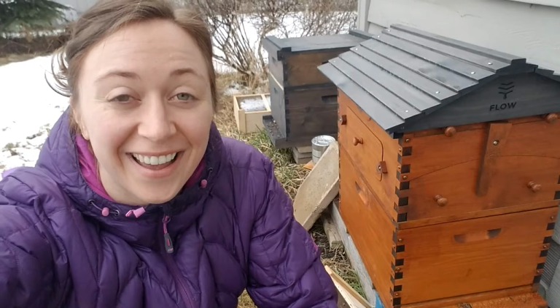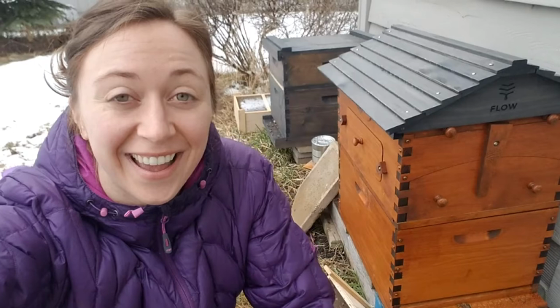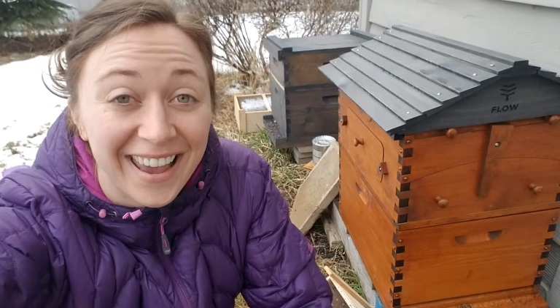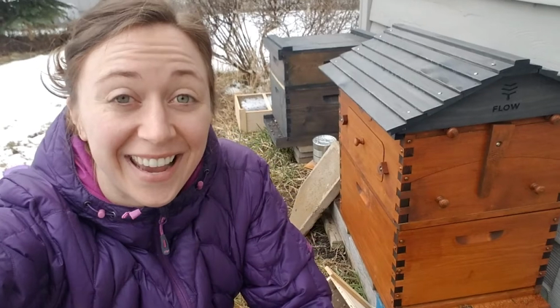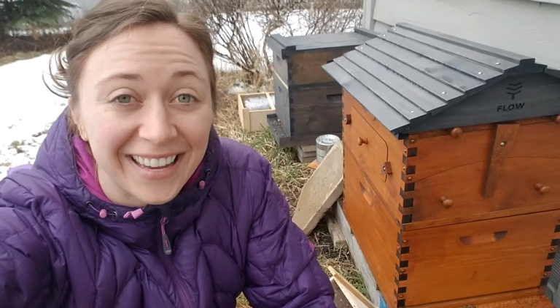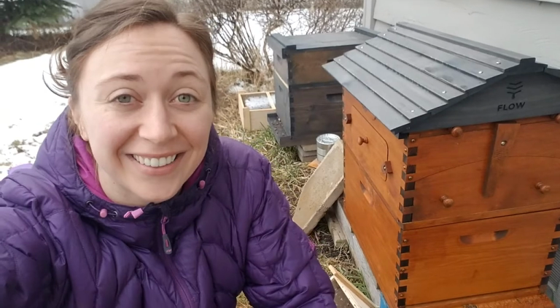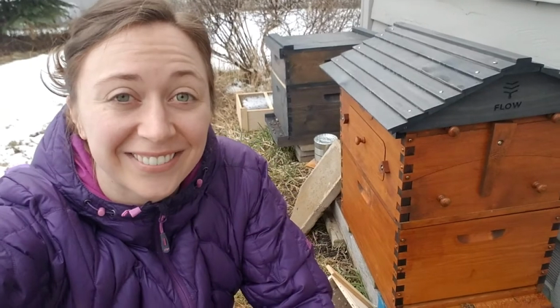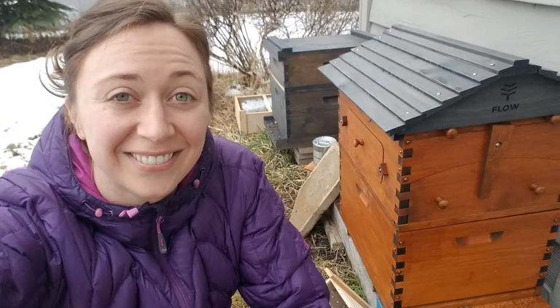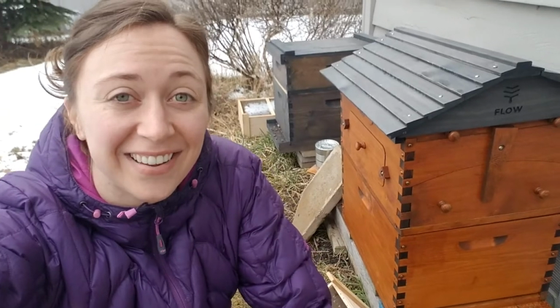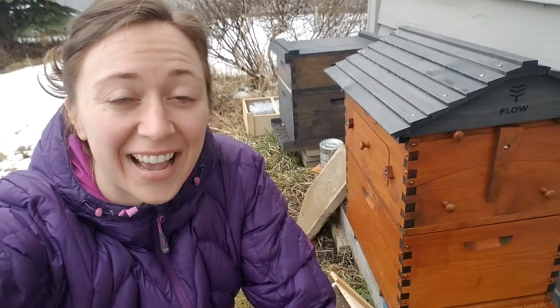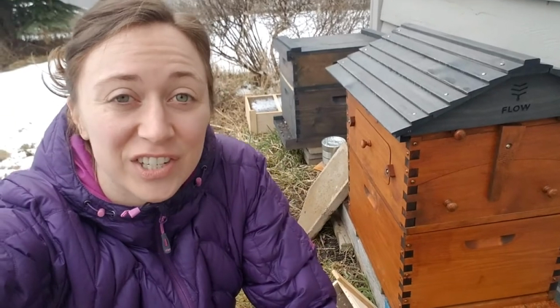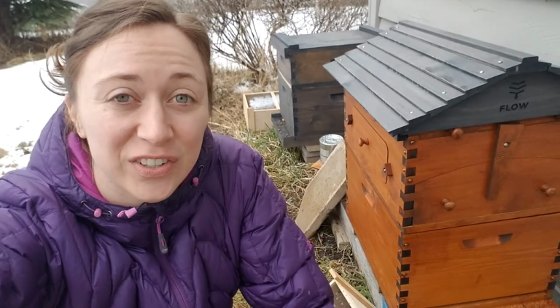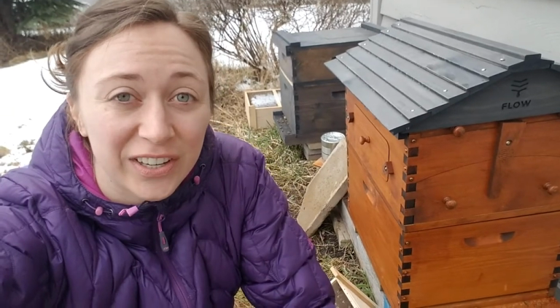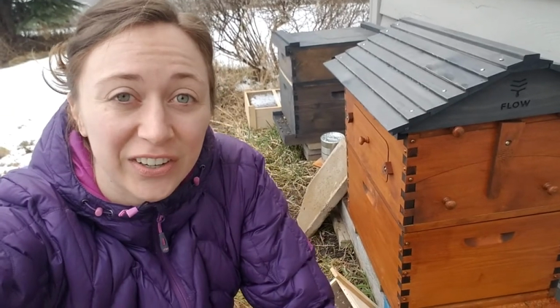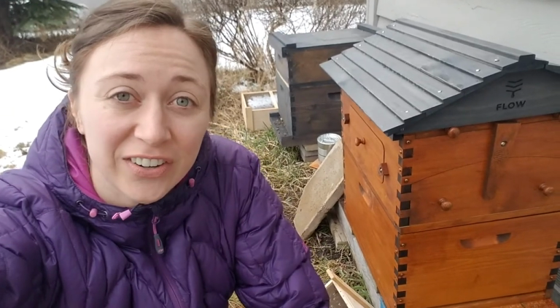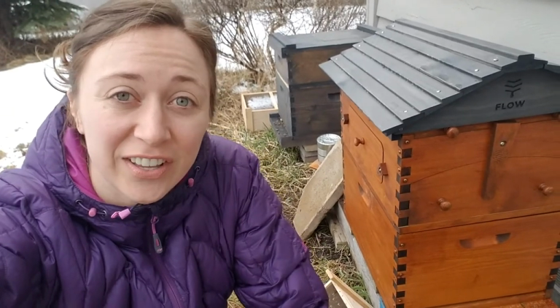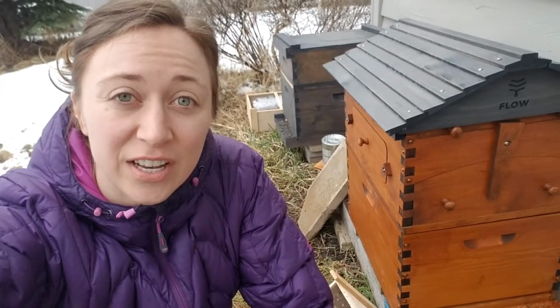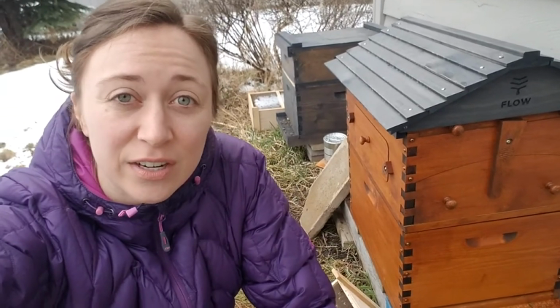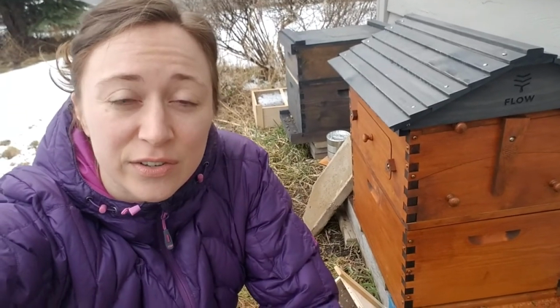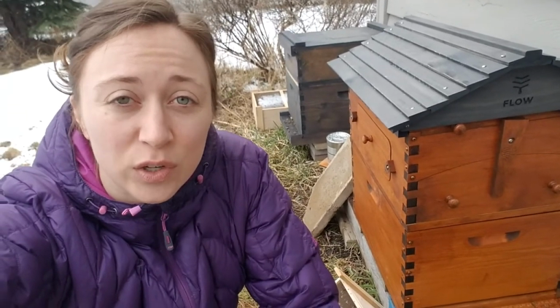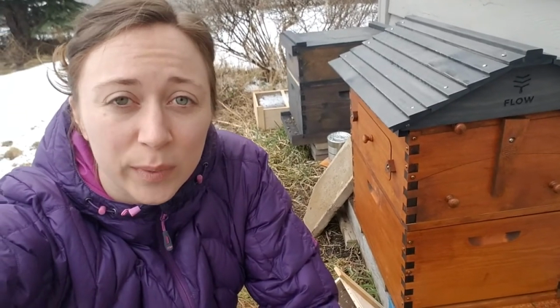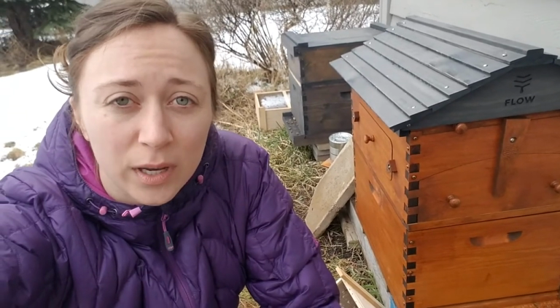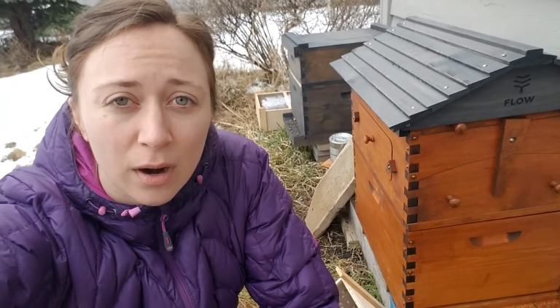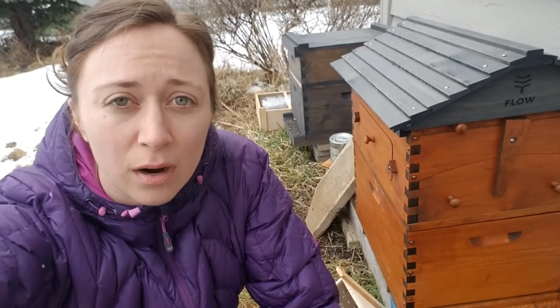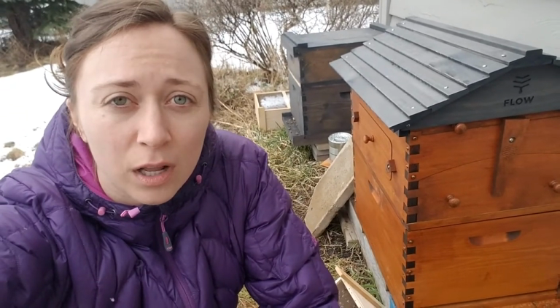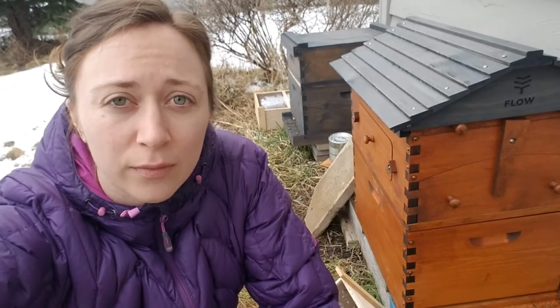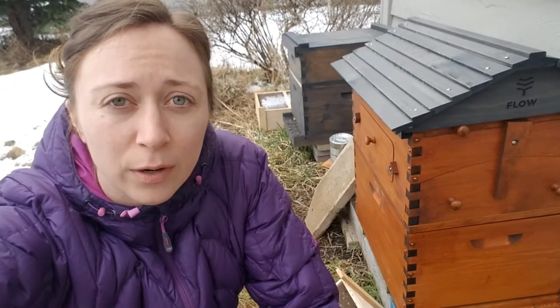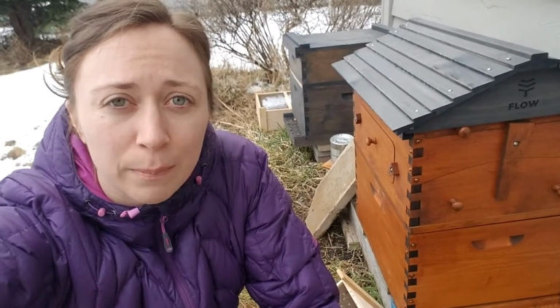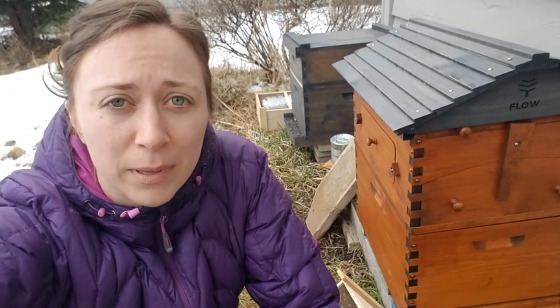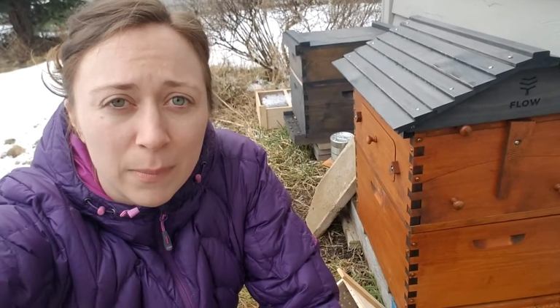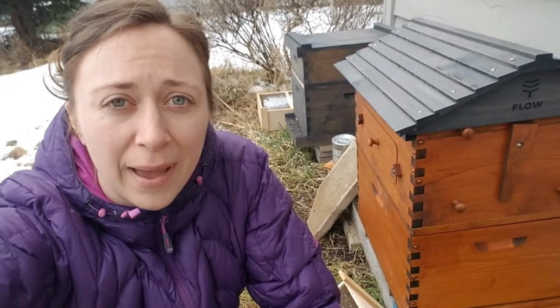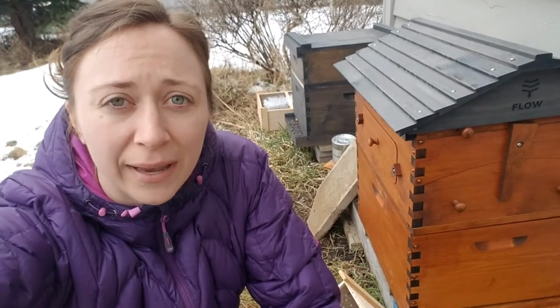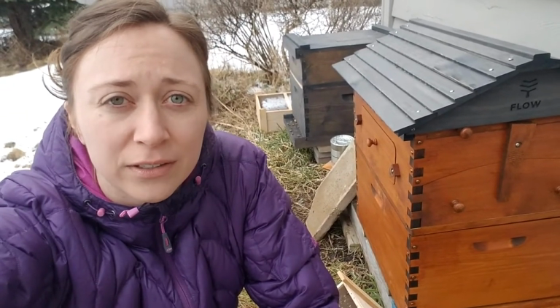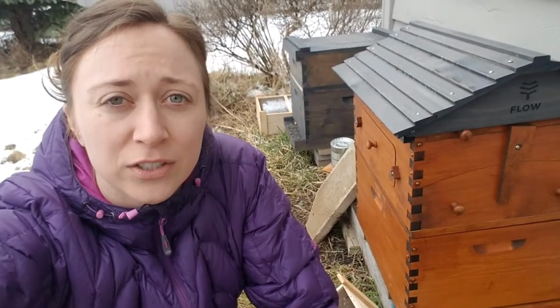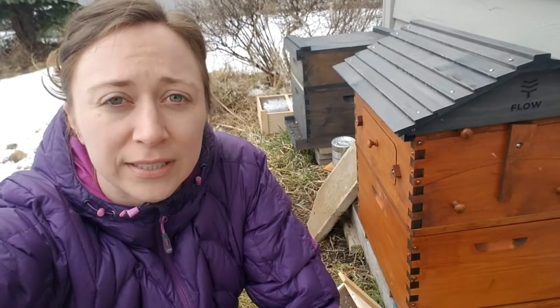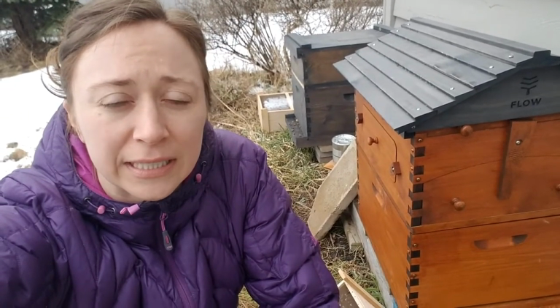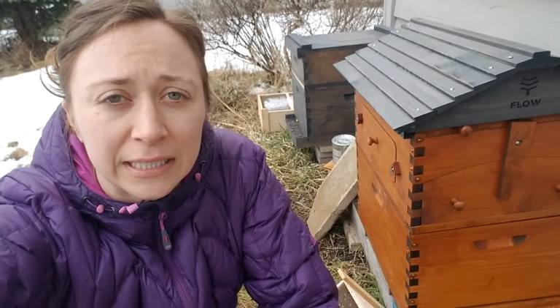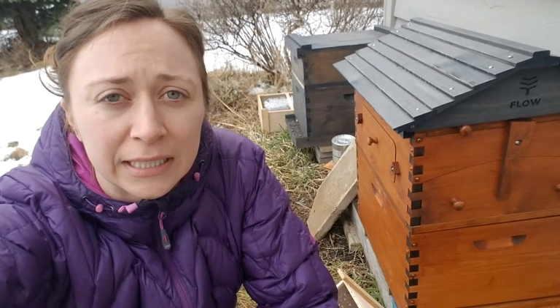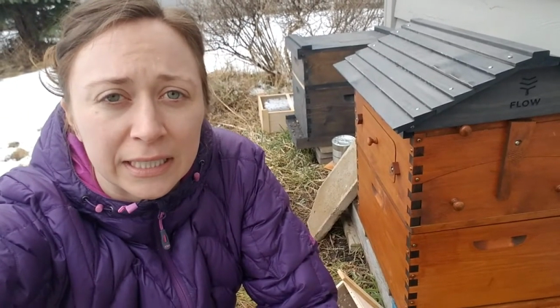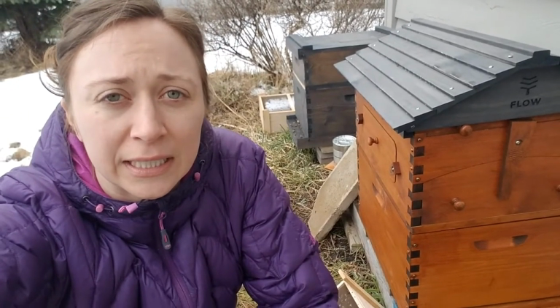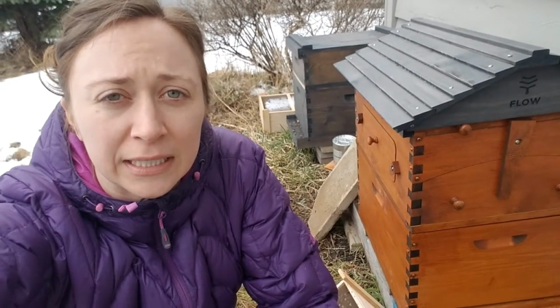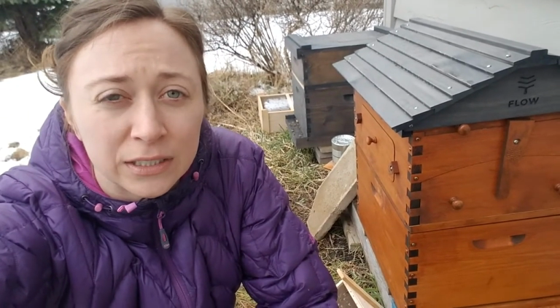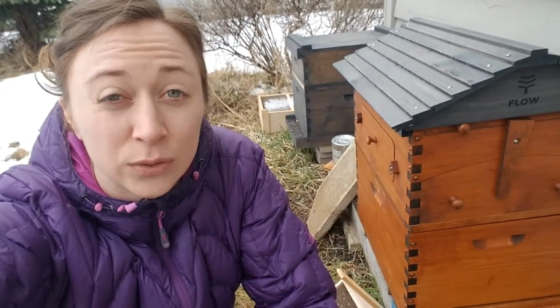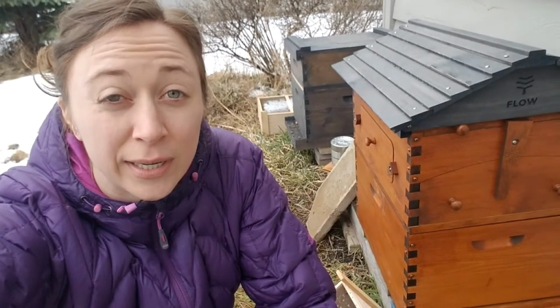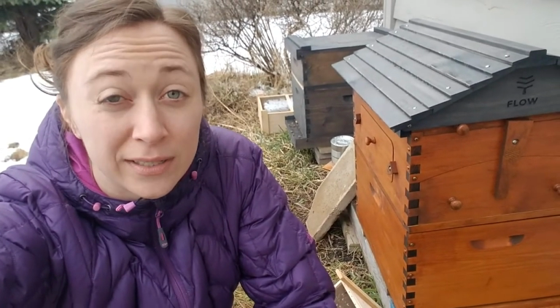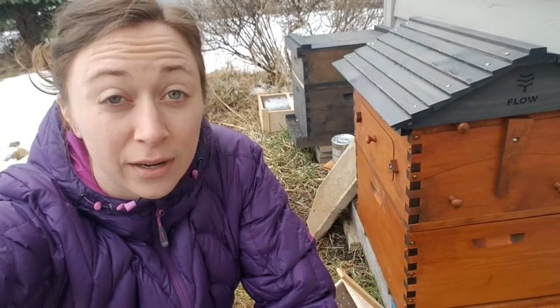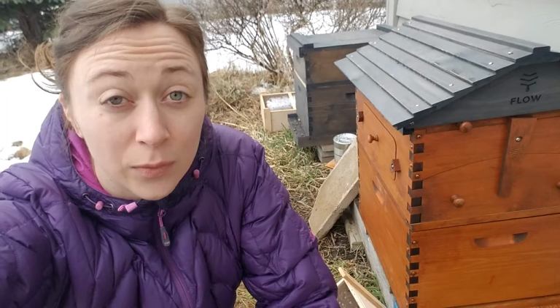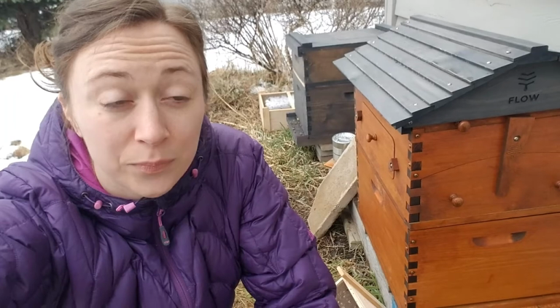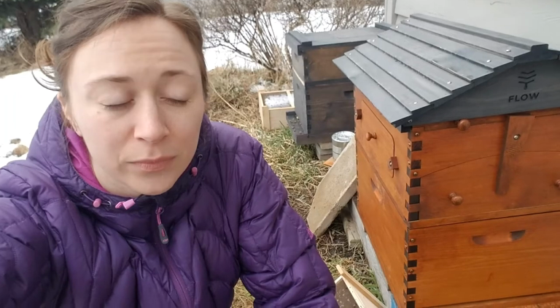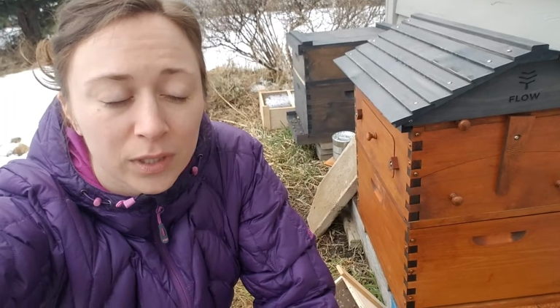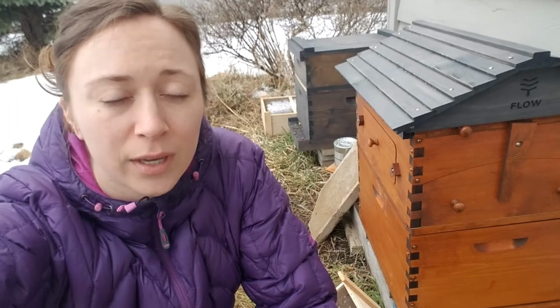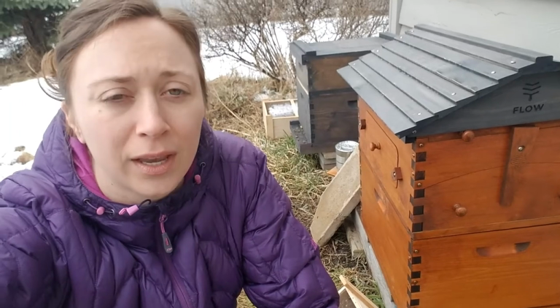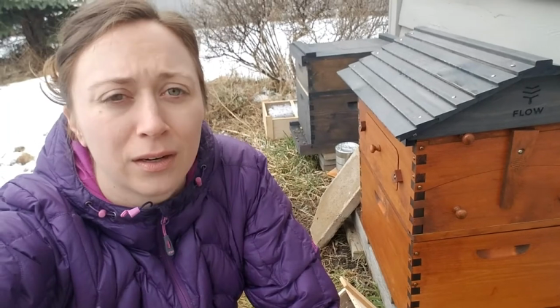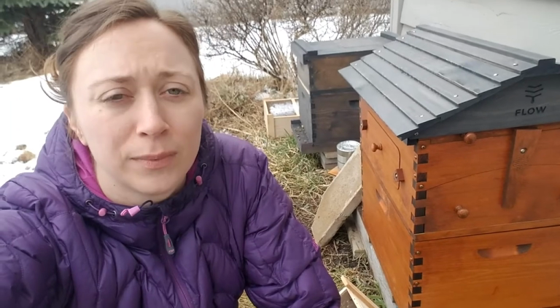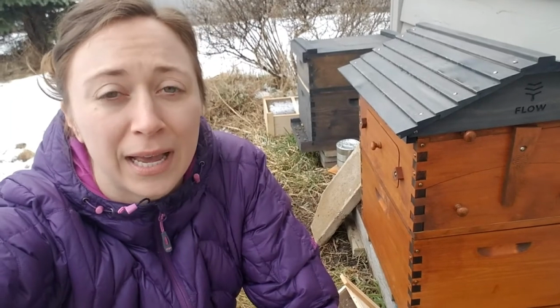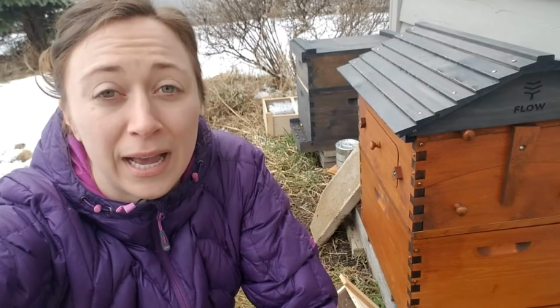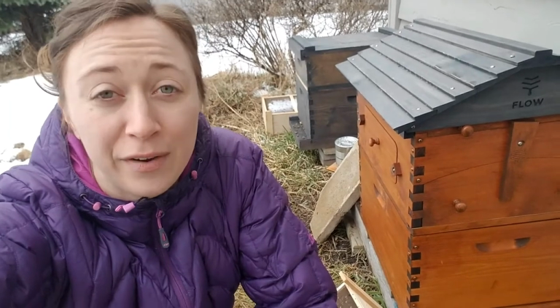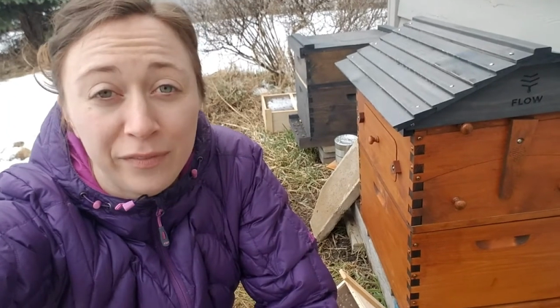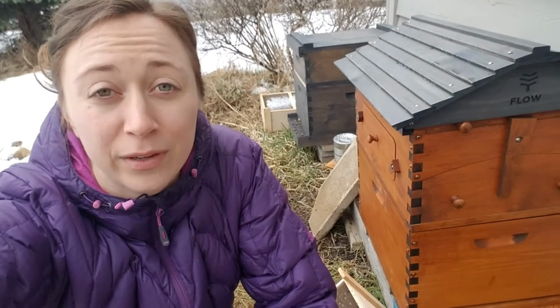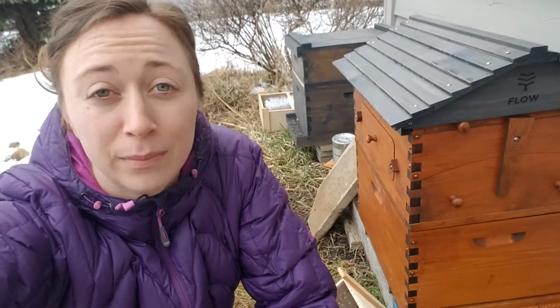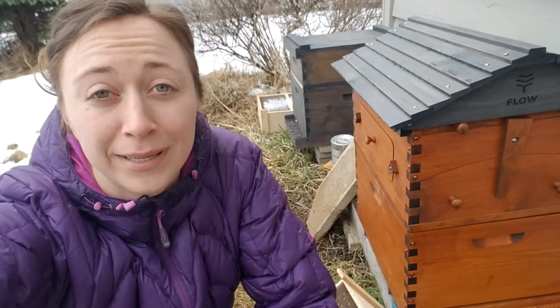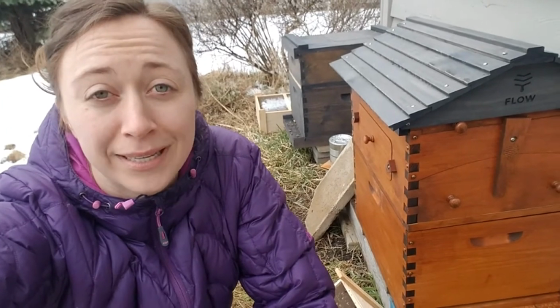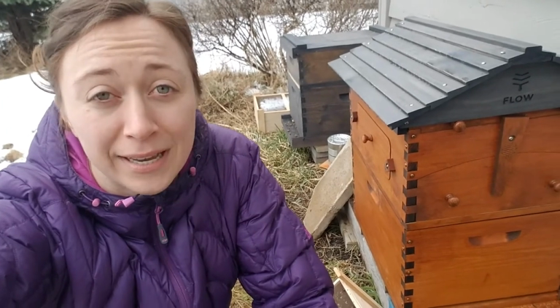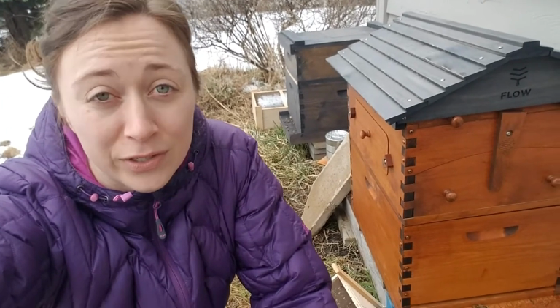Hey, Ashley here. So we got all of our bee packages in two days ago, and we hived them yesterday.